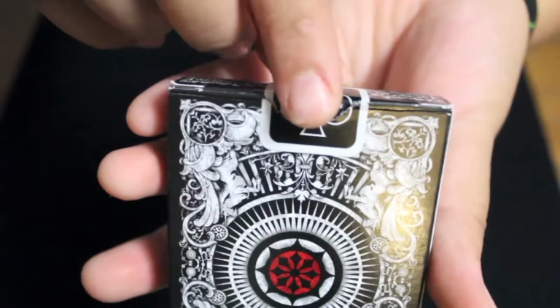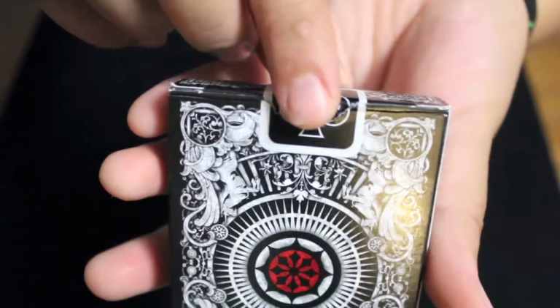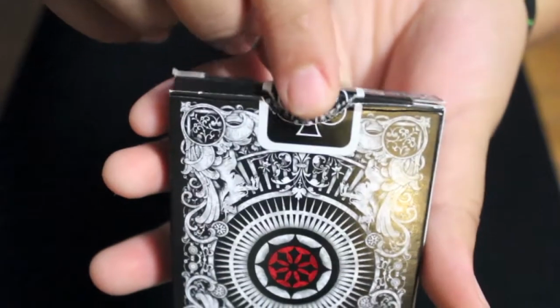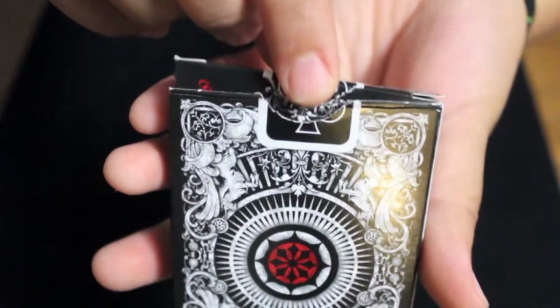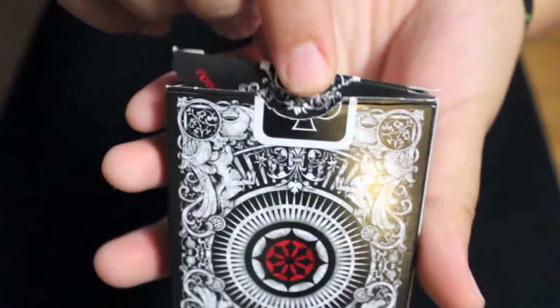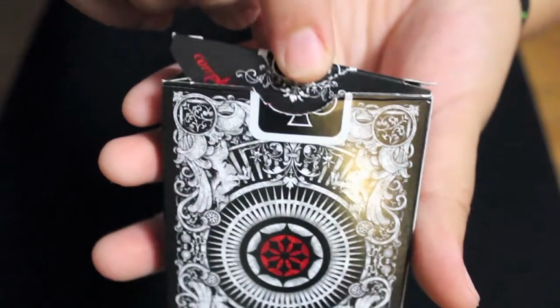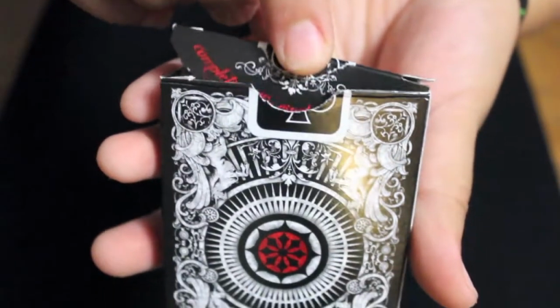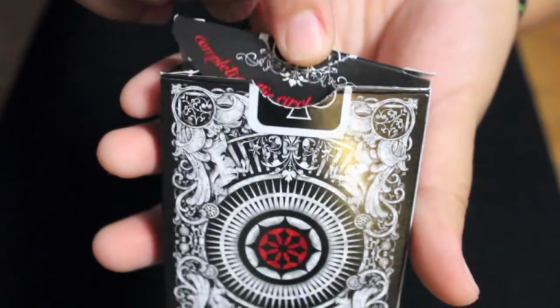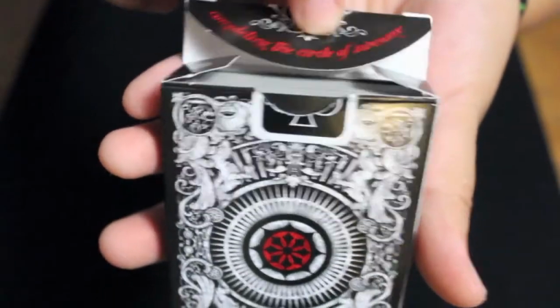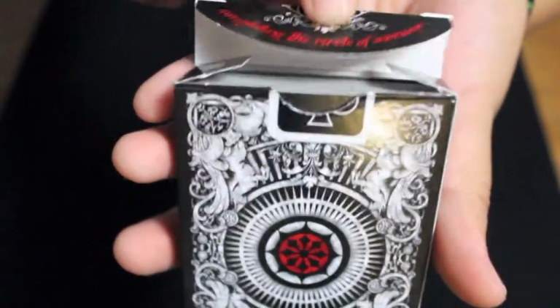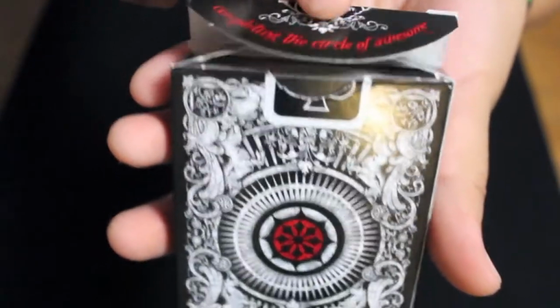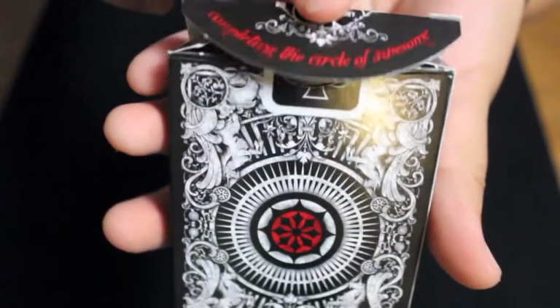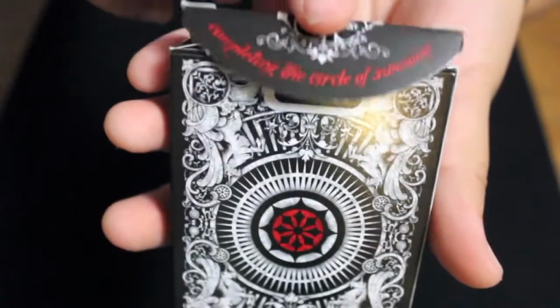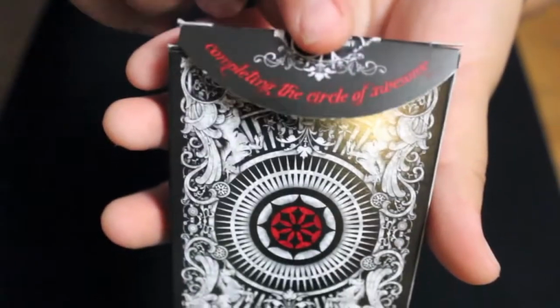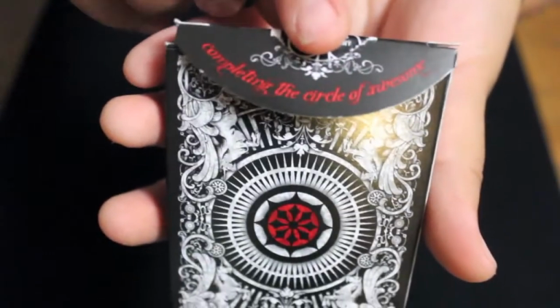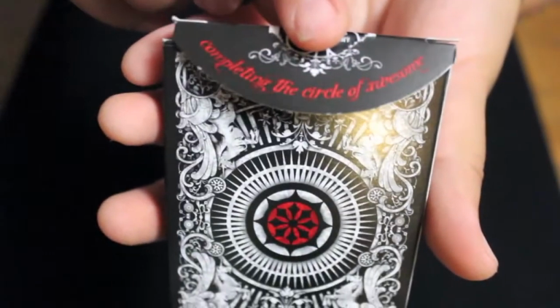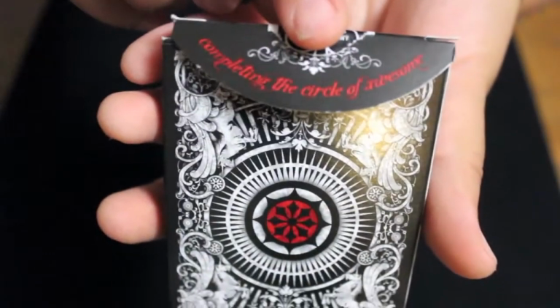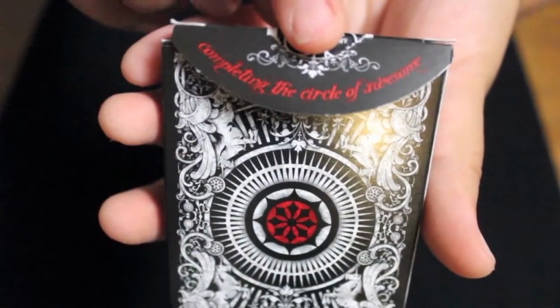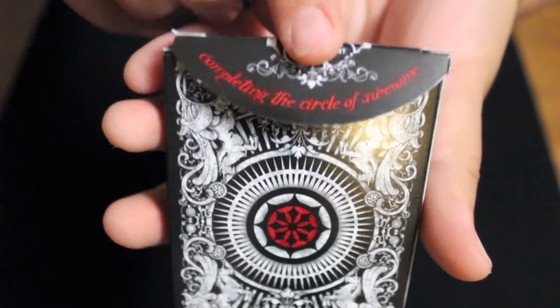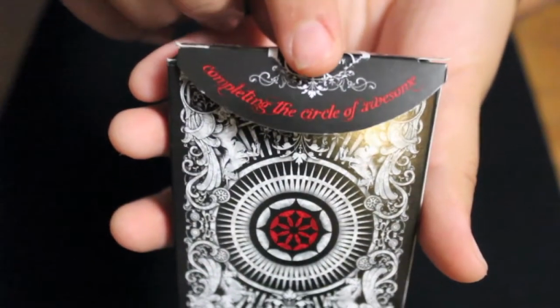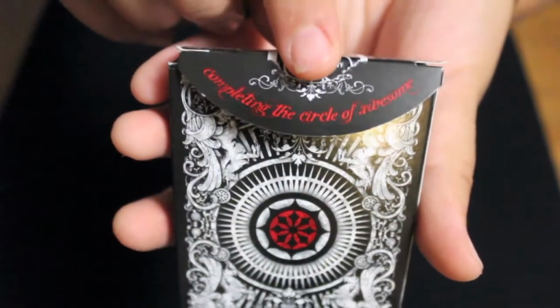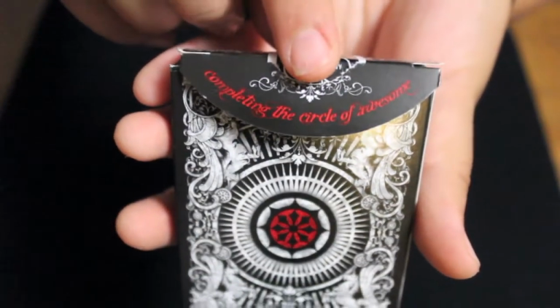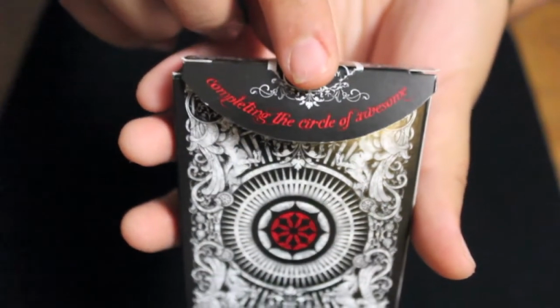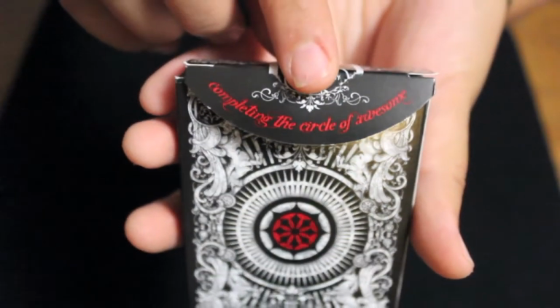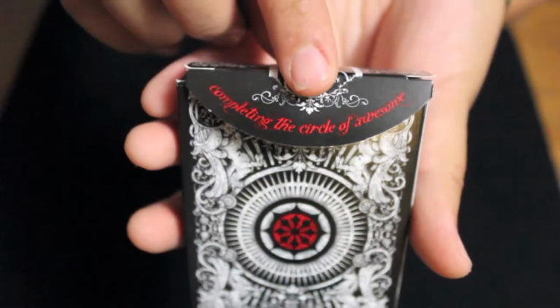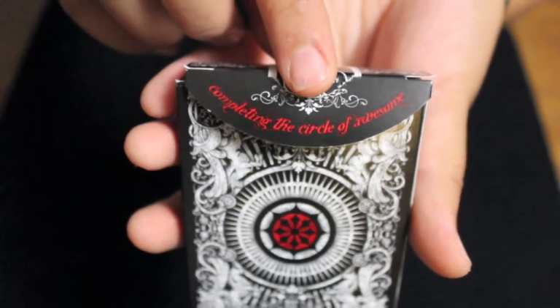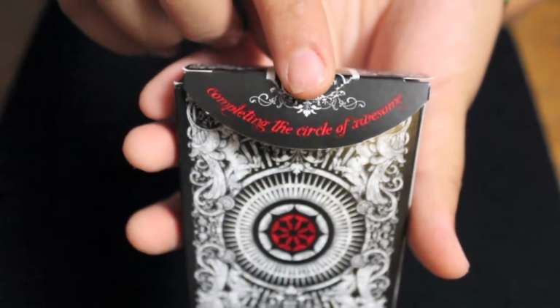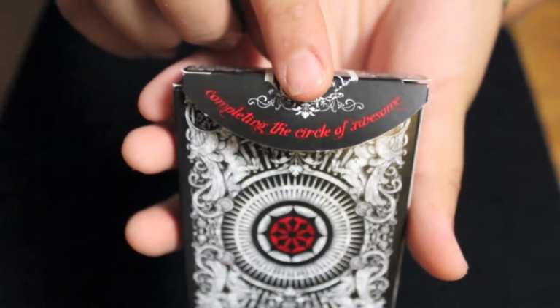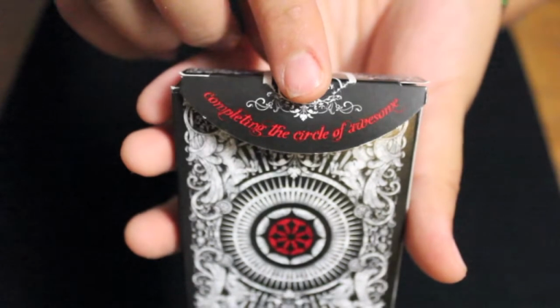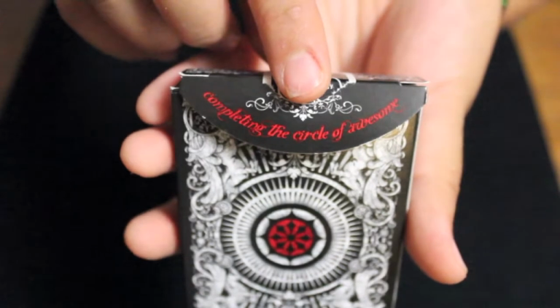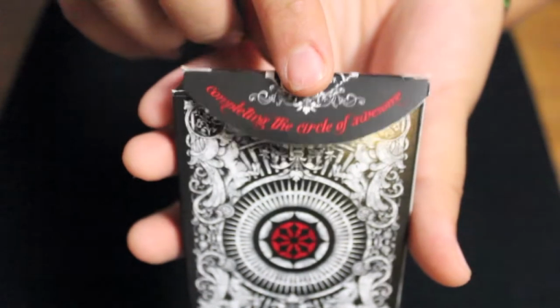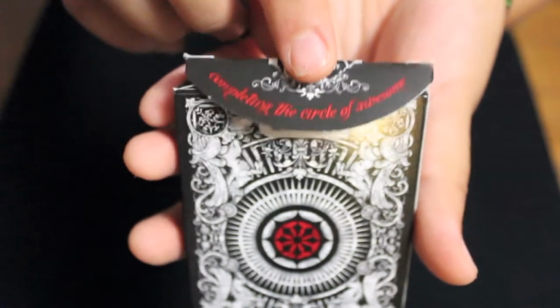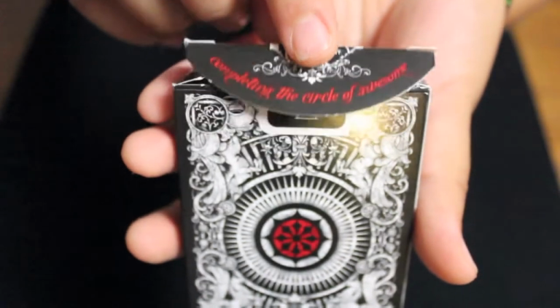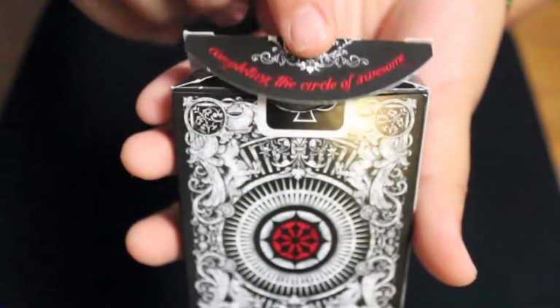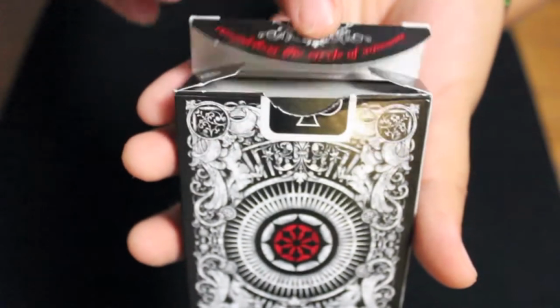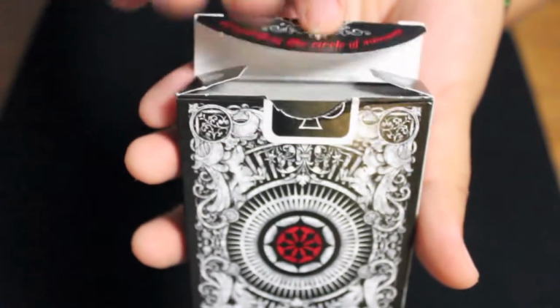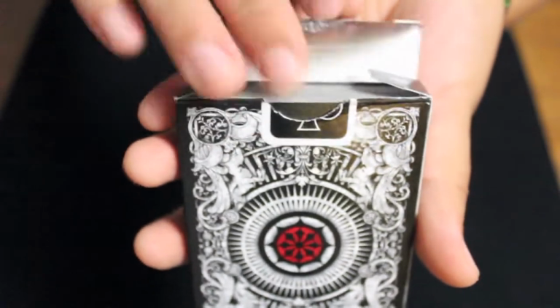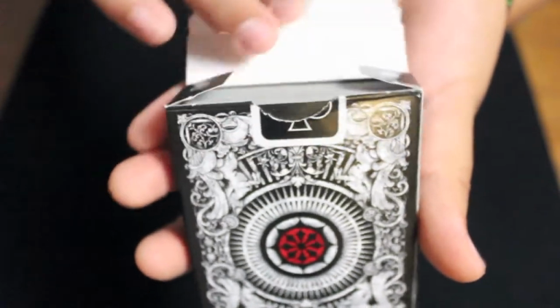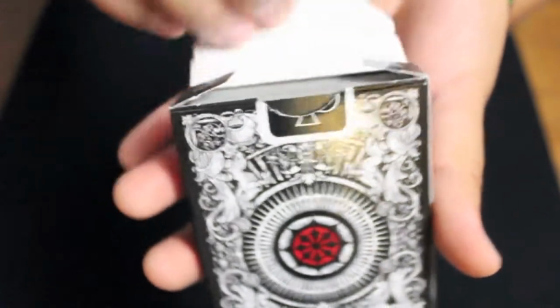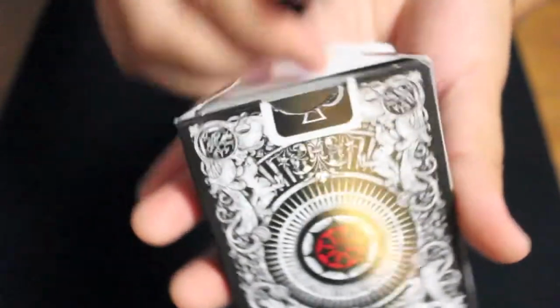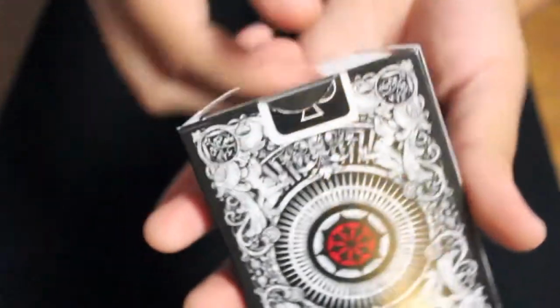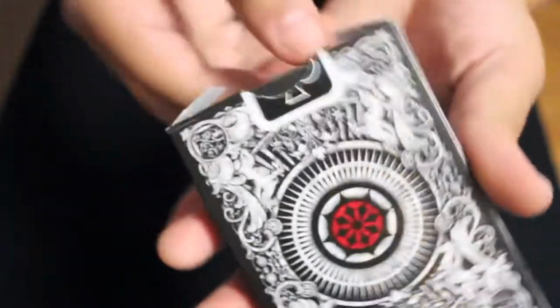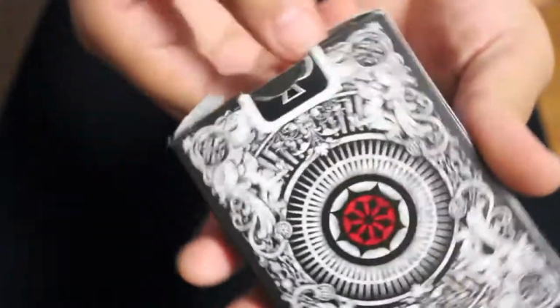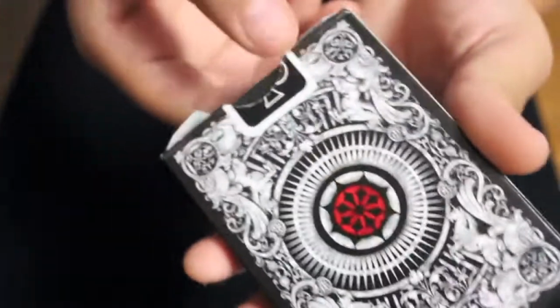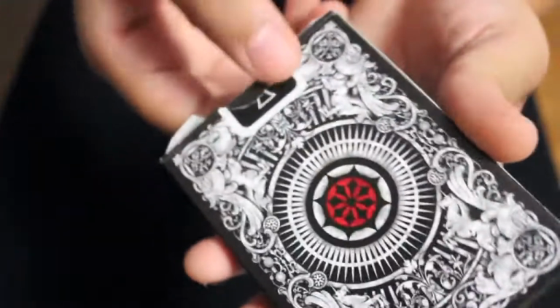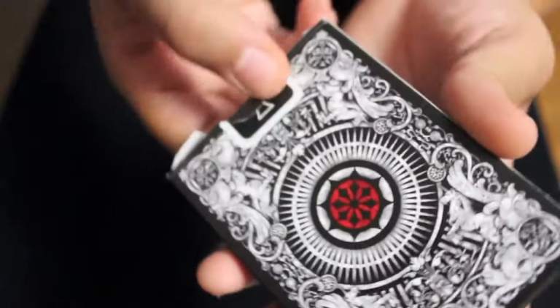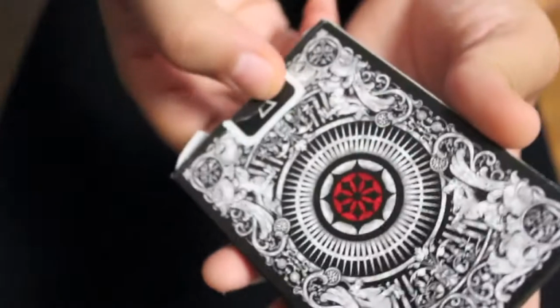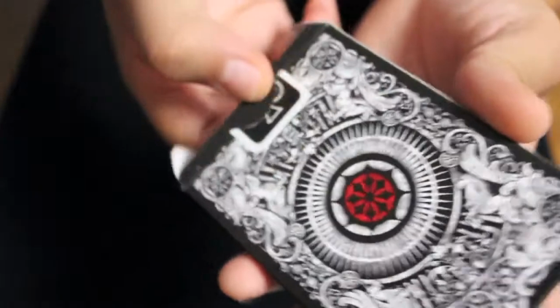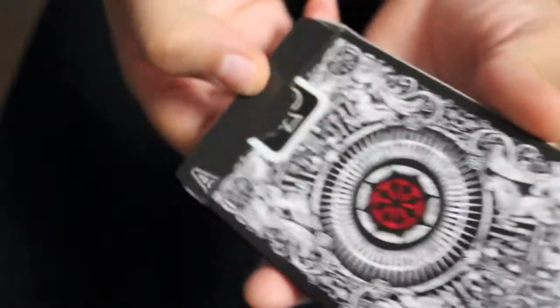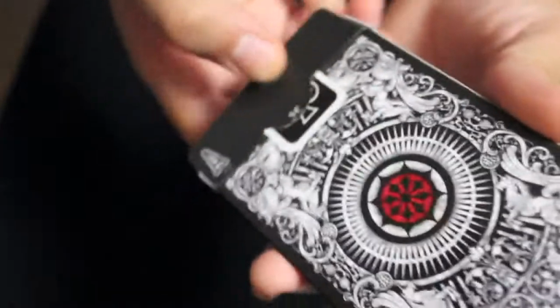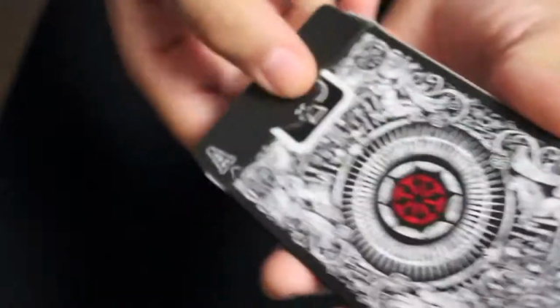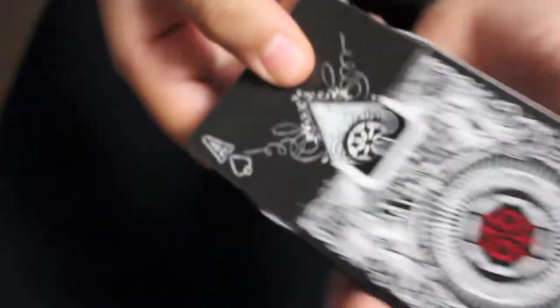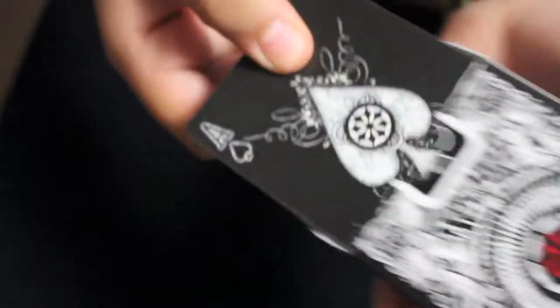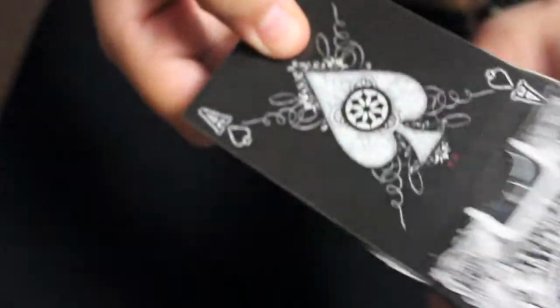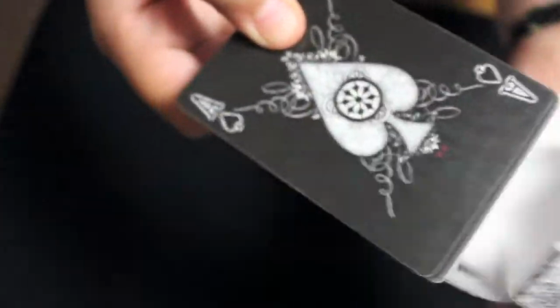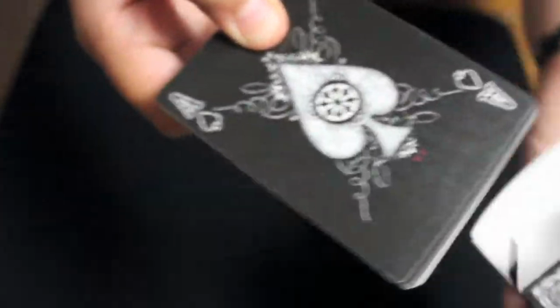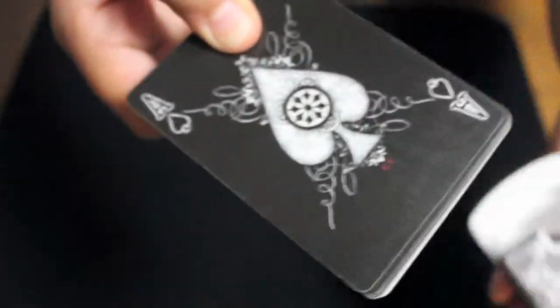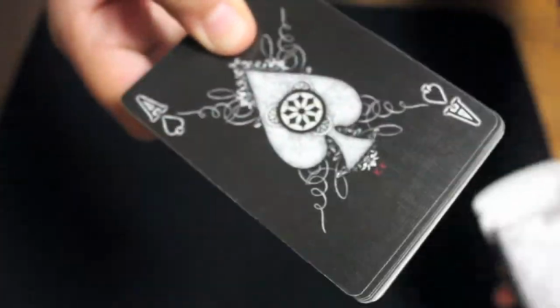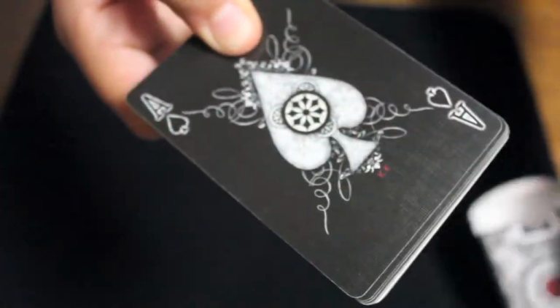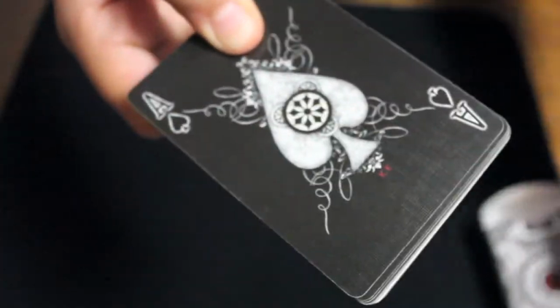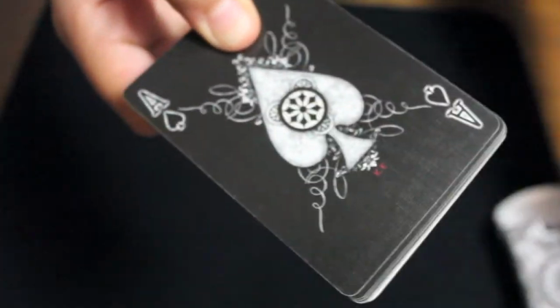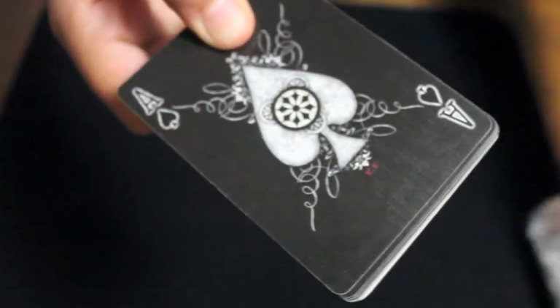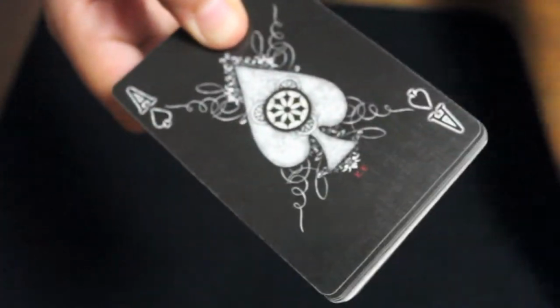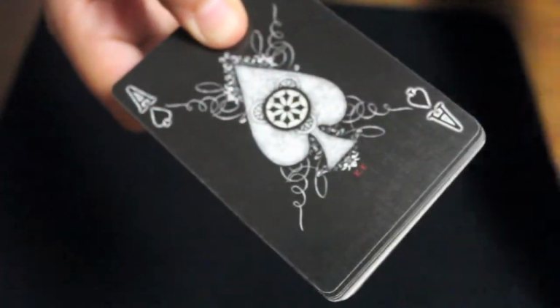The back shows the back design. When you open the flap it says 'completing the circle of awesome.' Here are the cards.